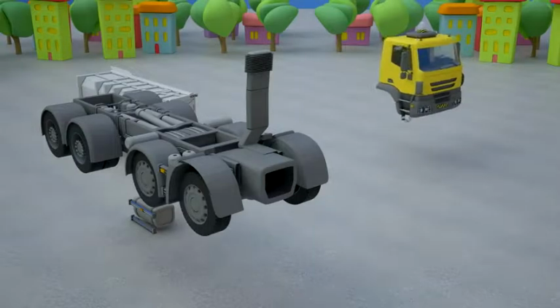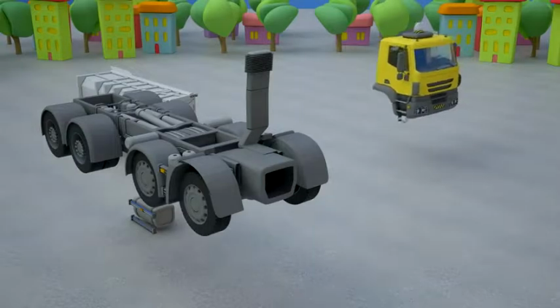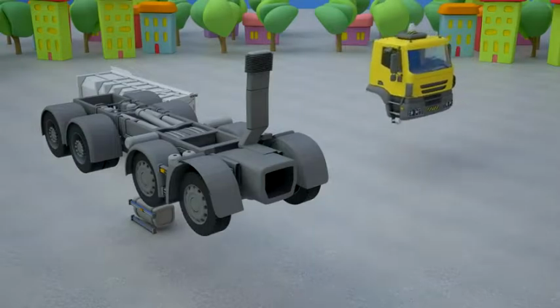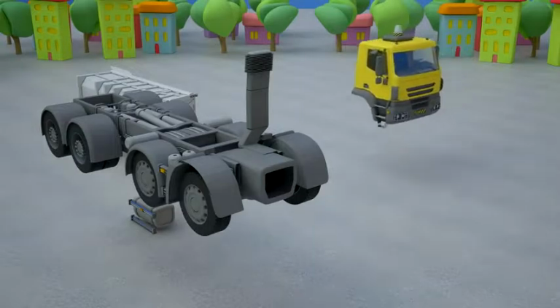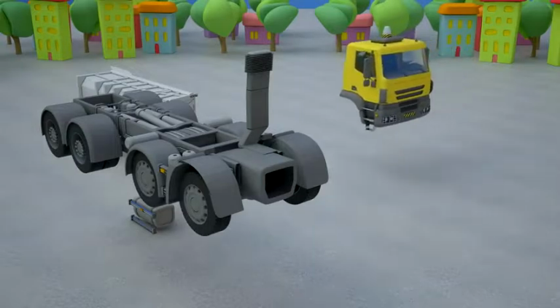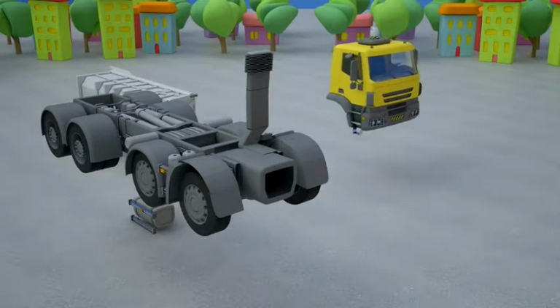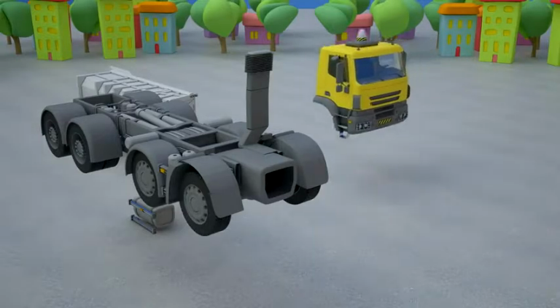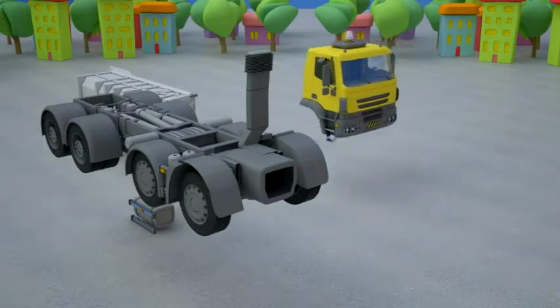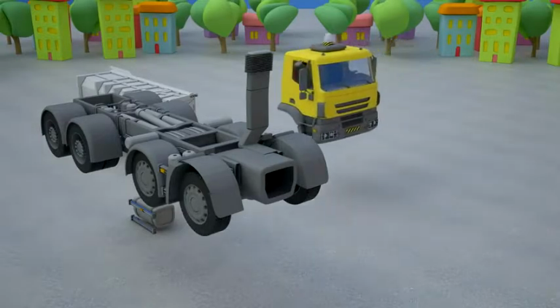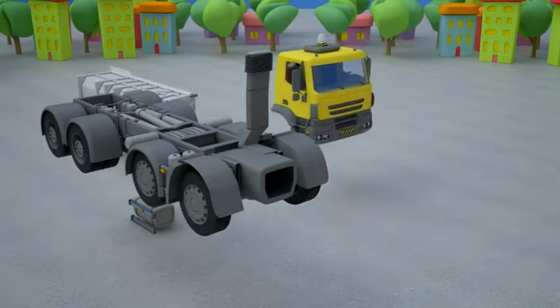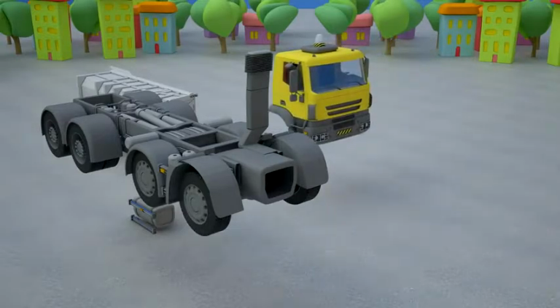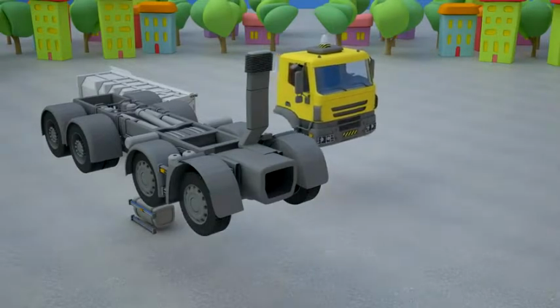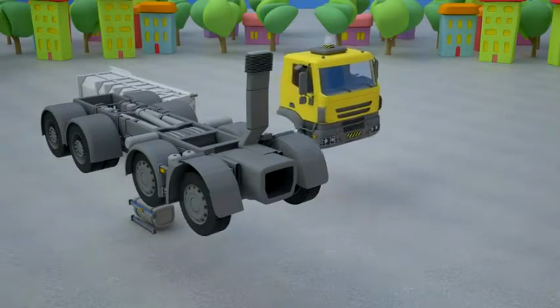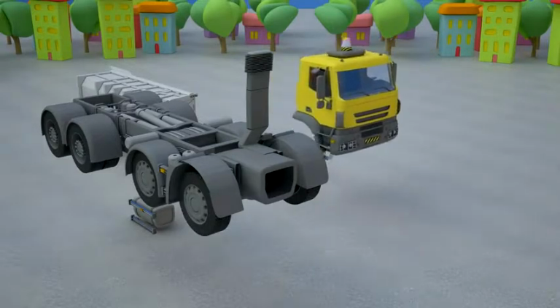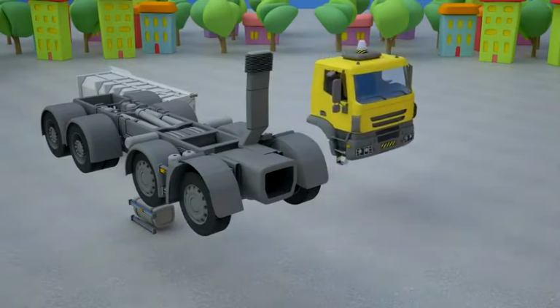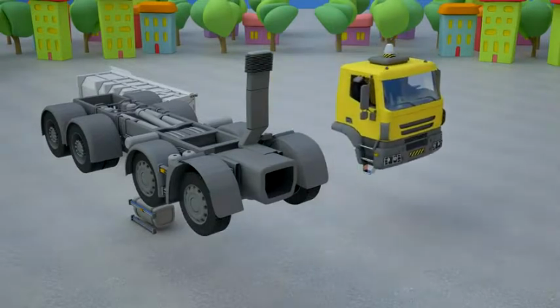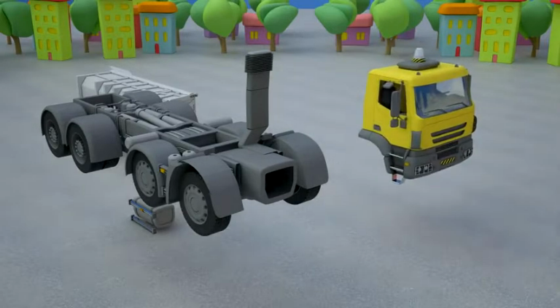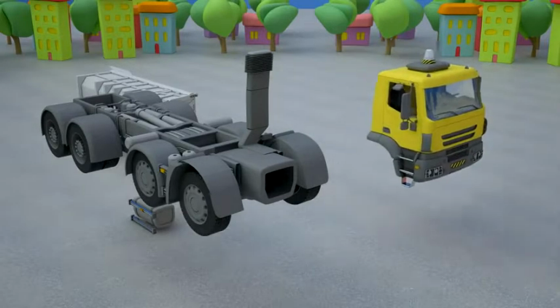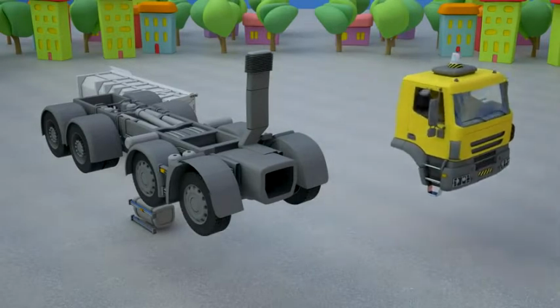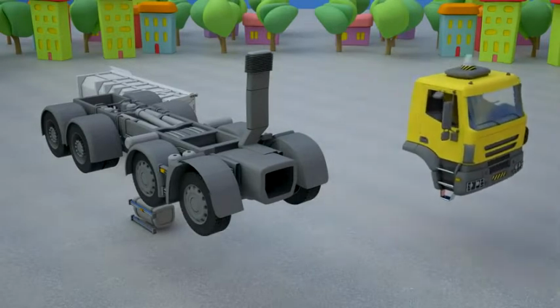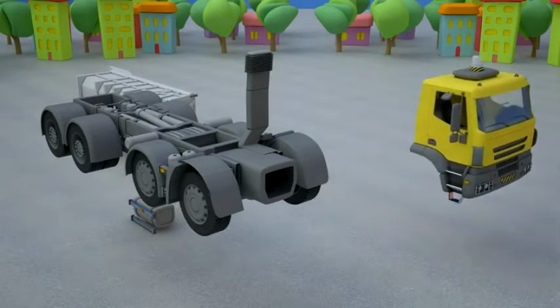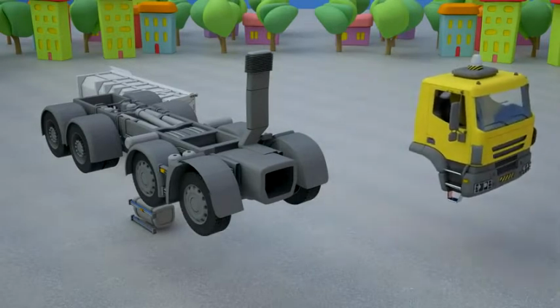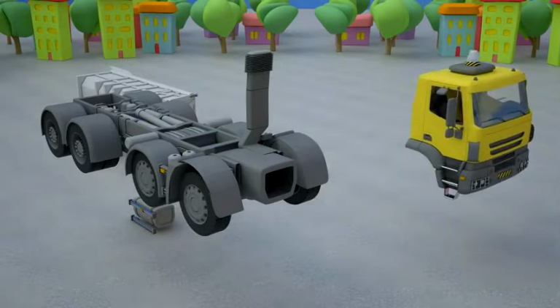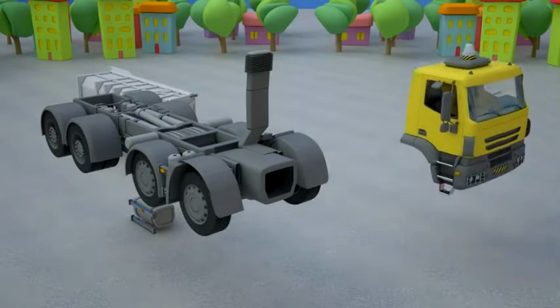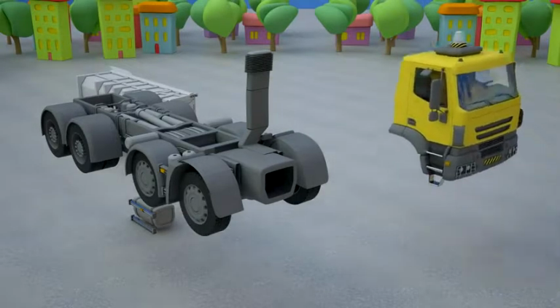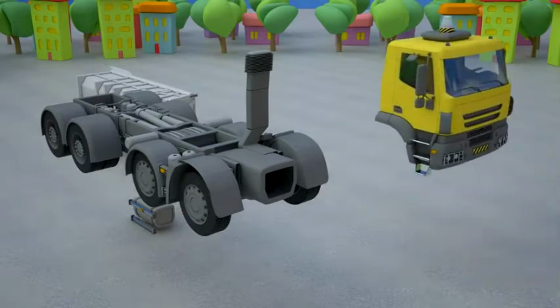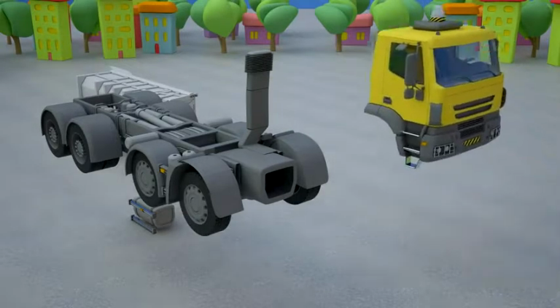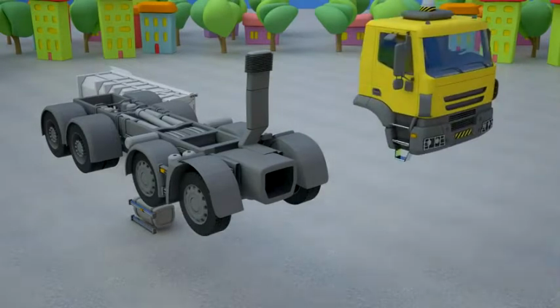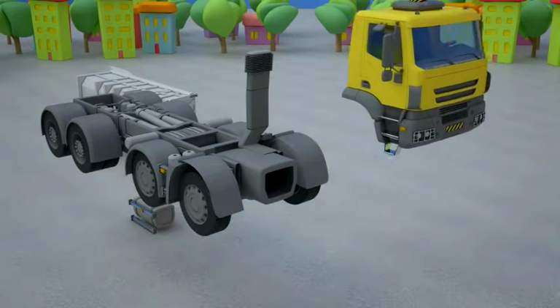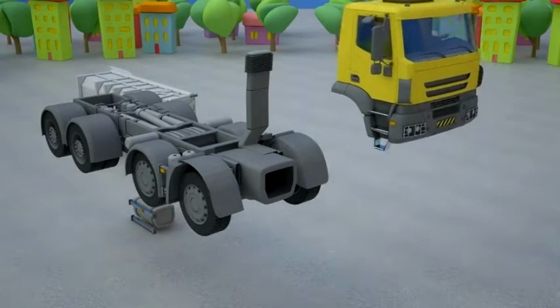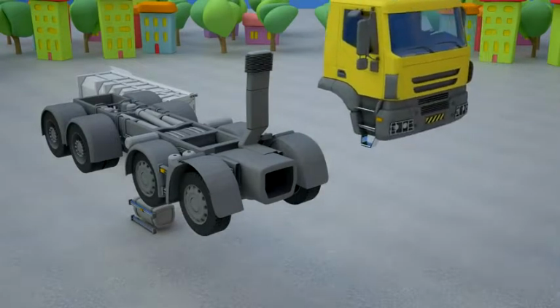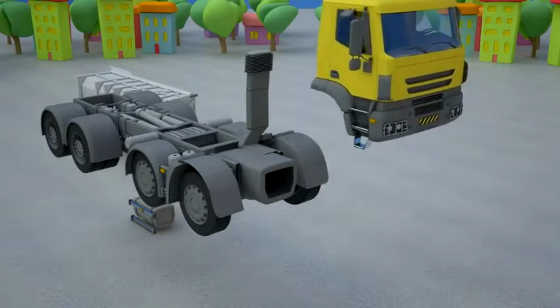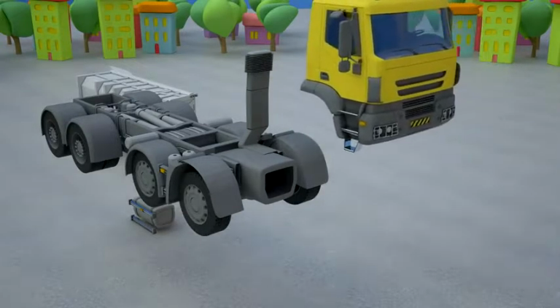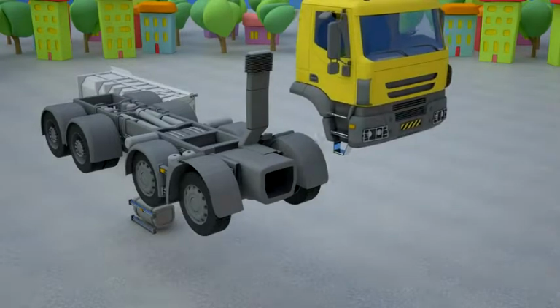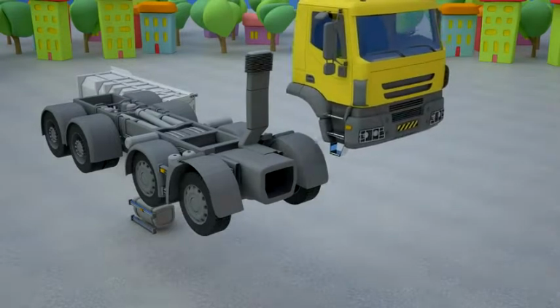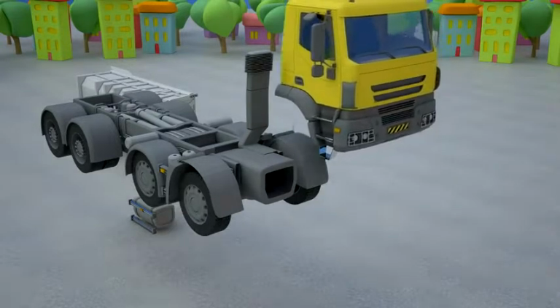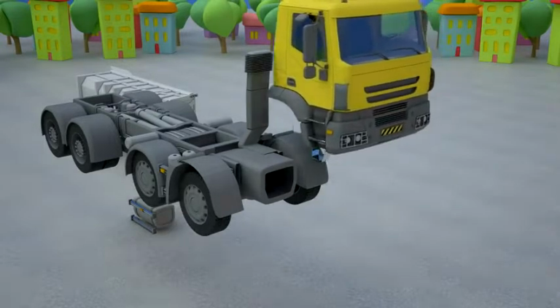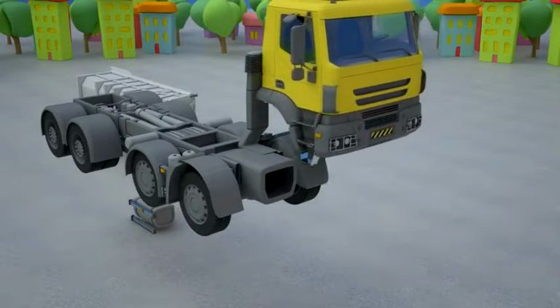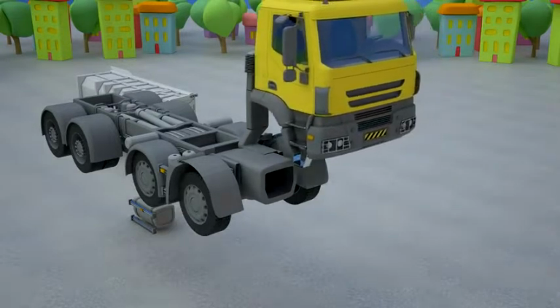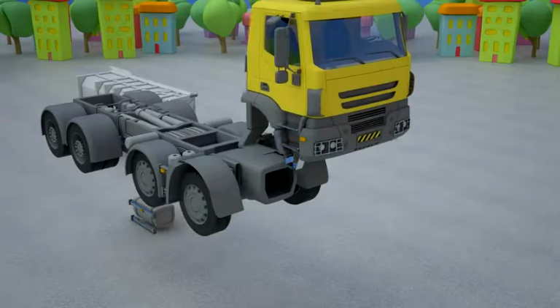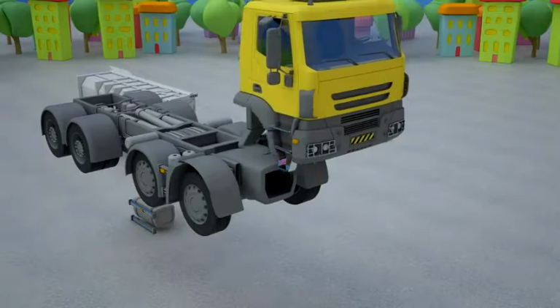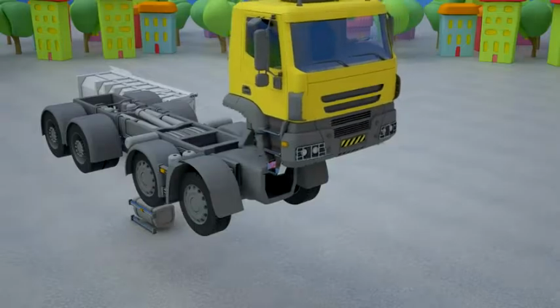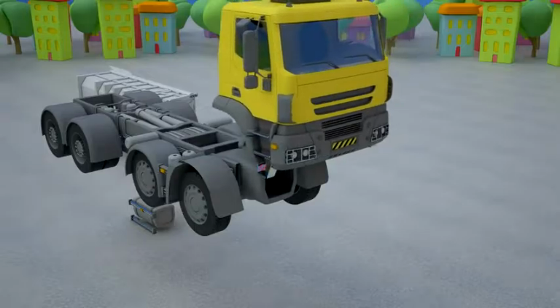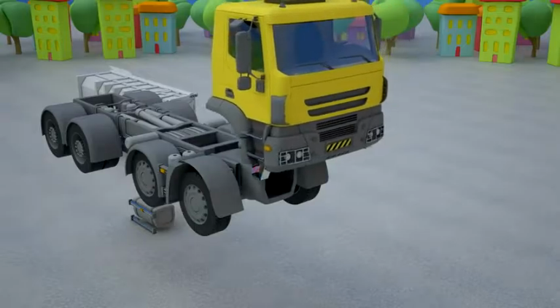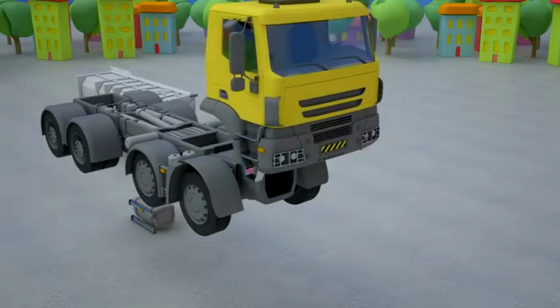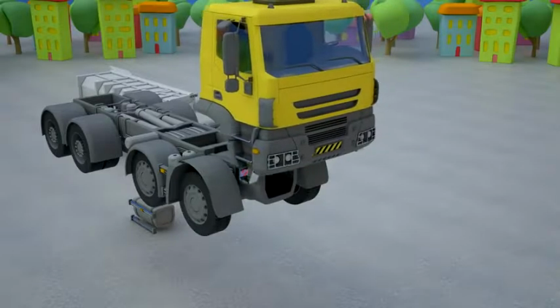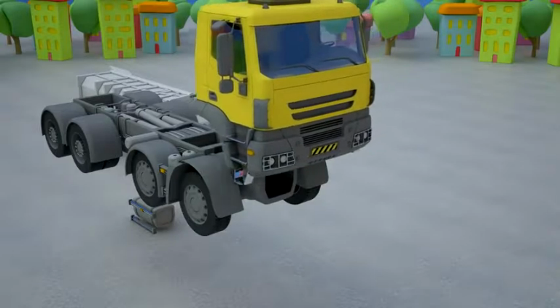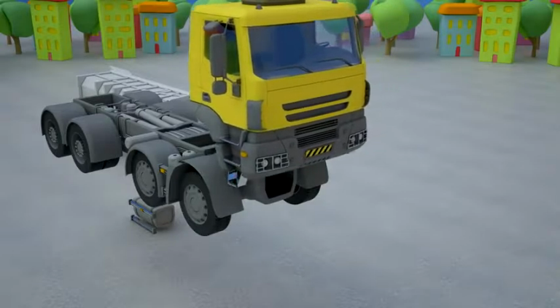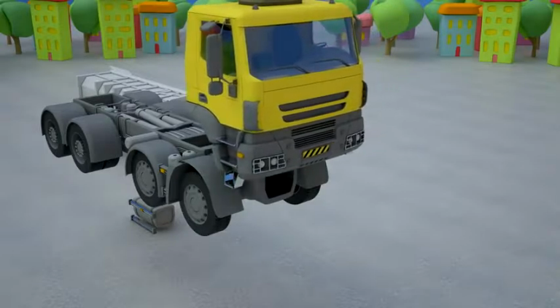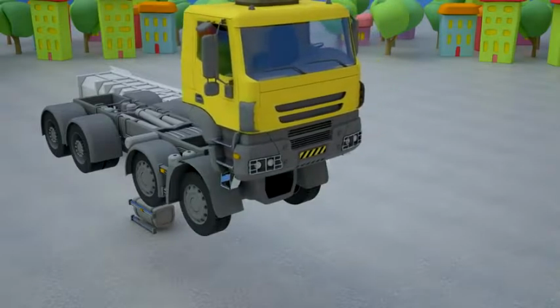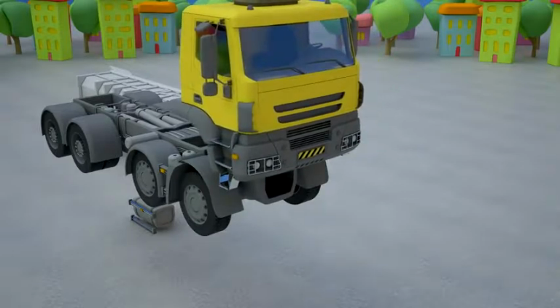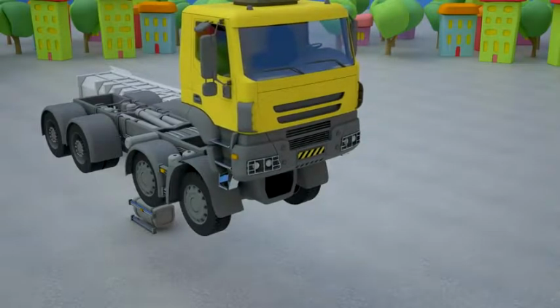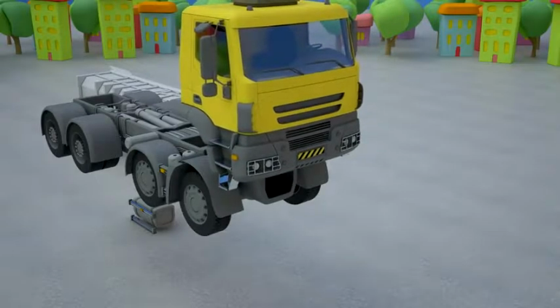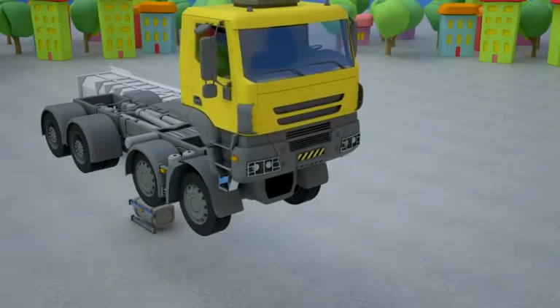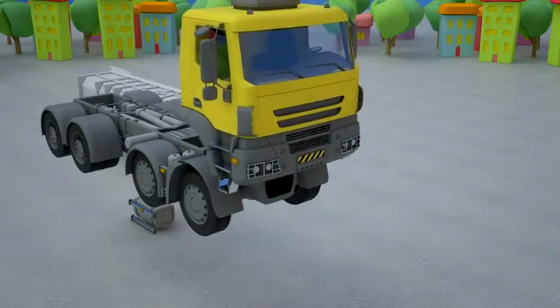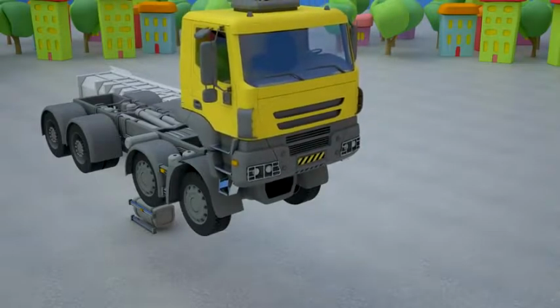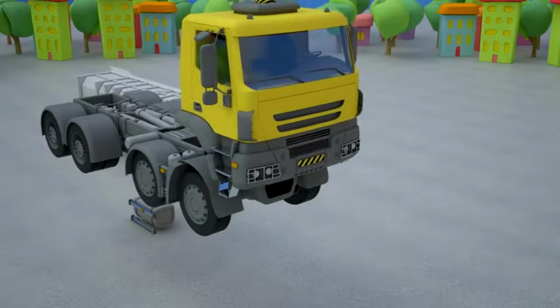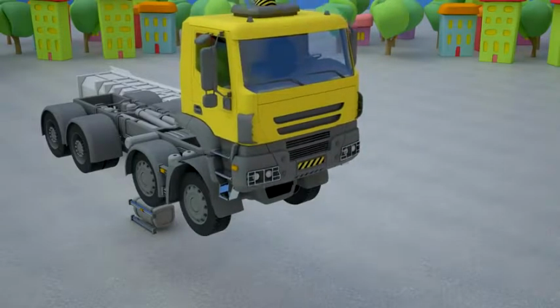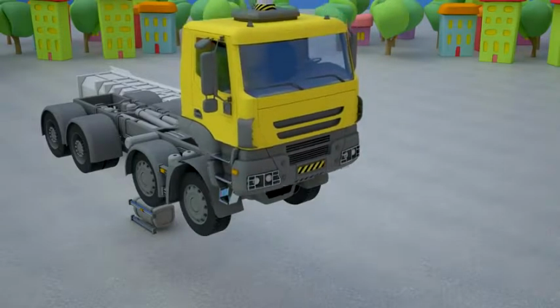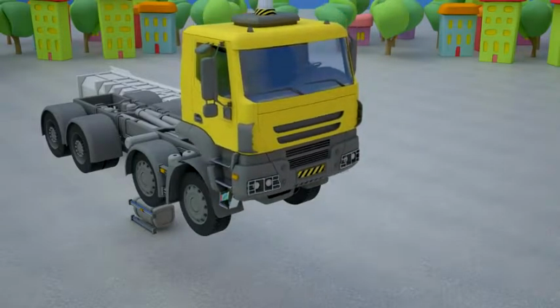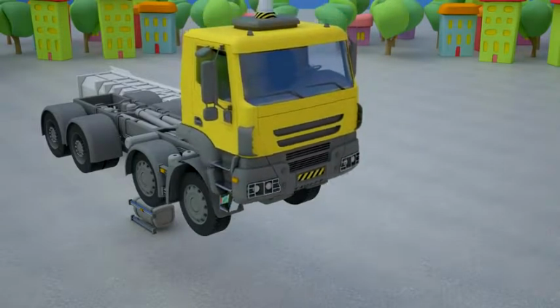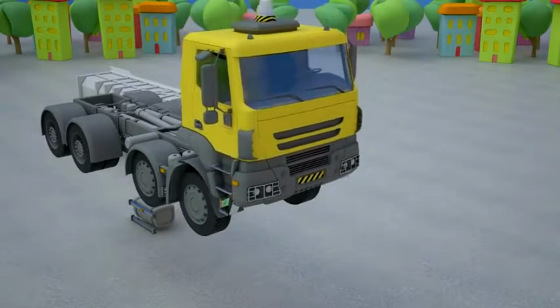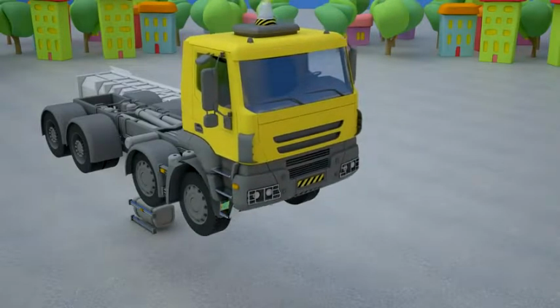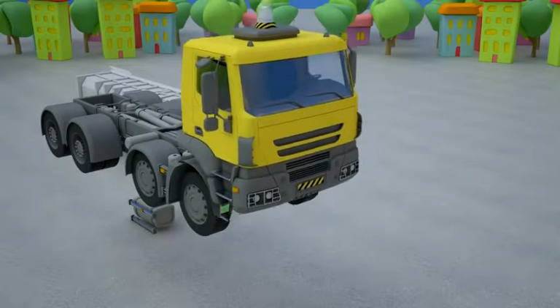Now let's move to the rear wheels. They are doubled — two couples on one side and two couples on the other.